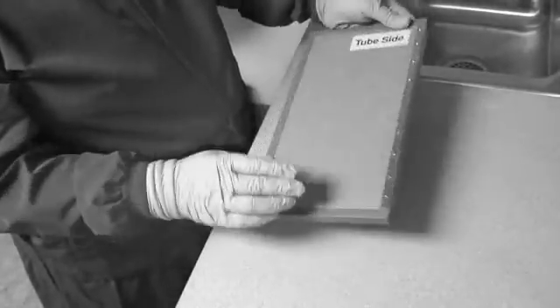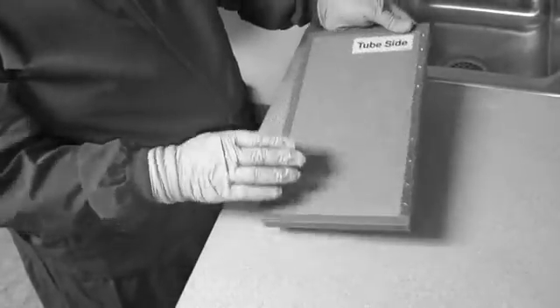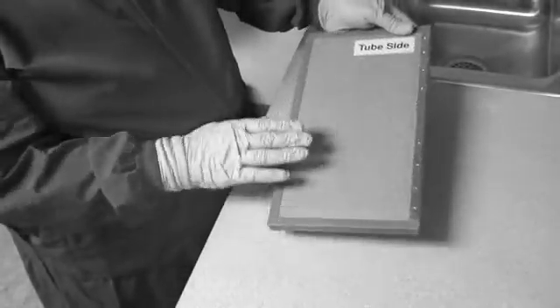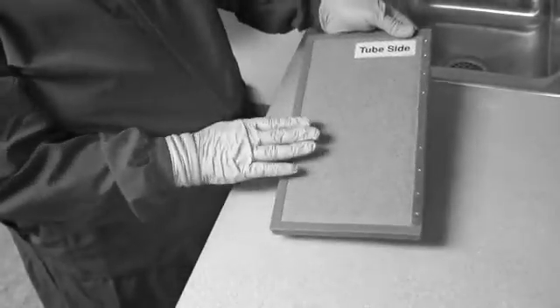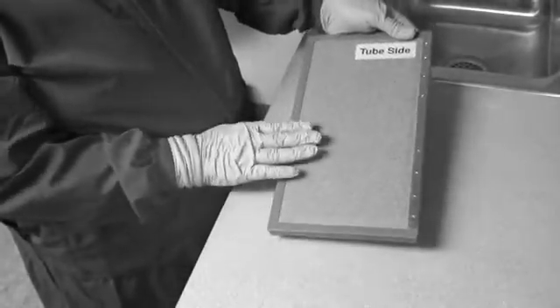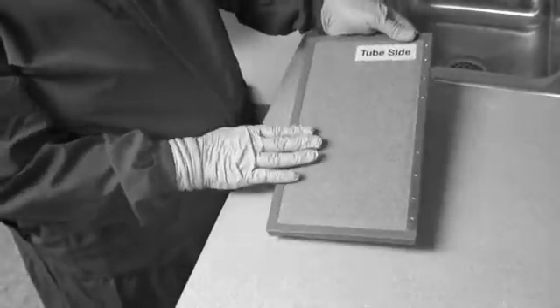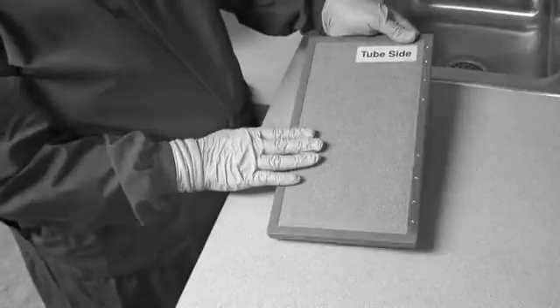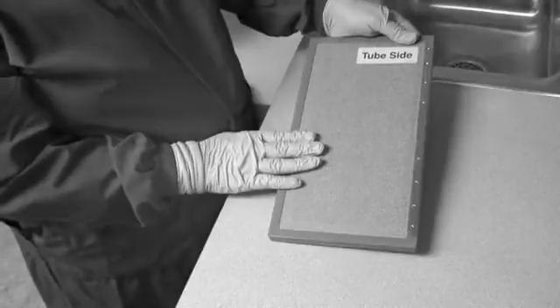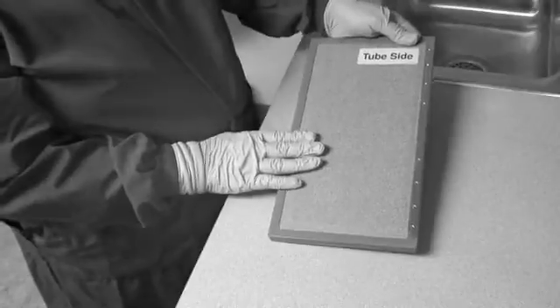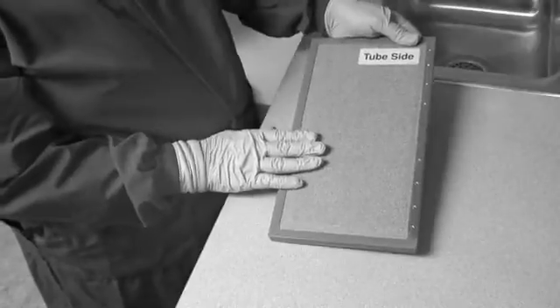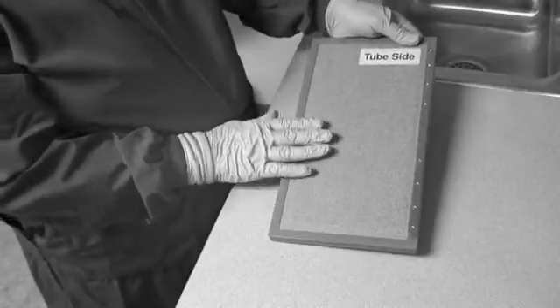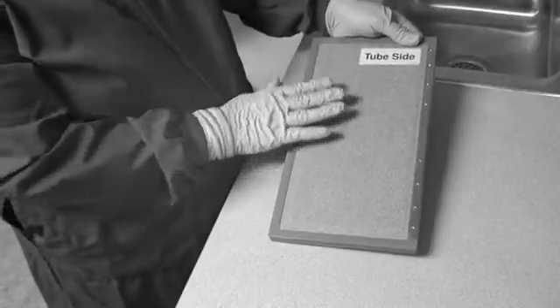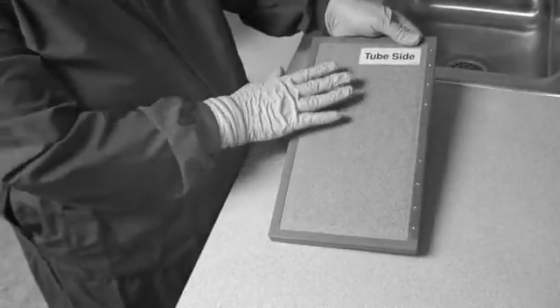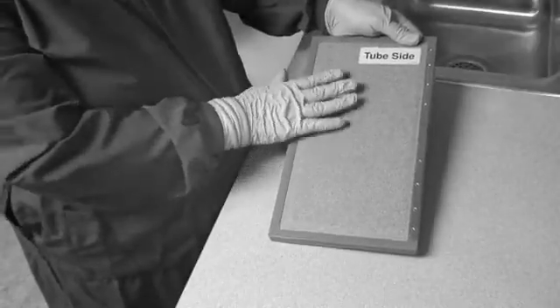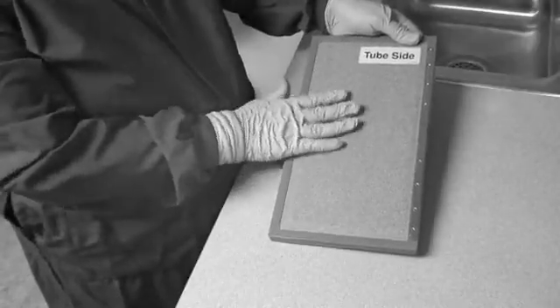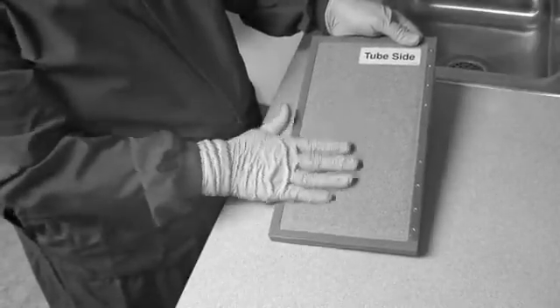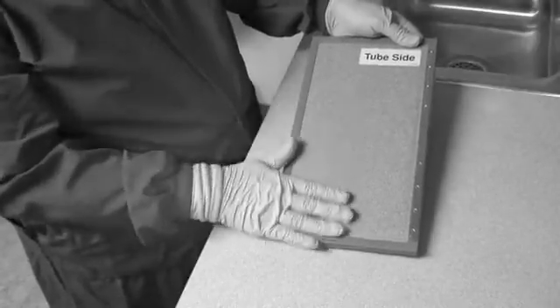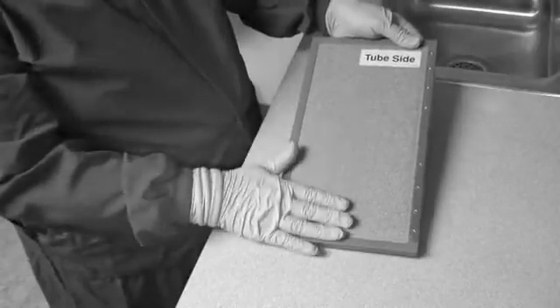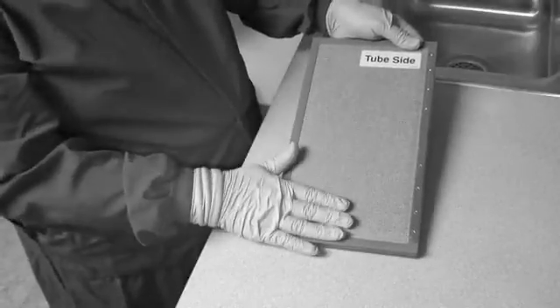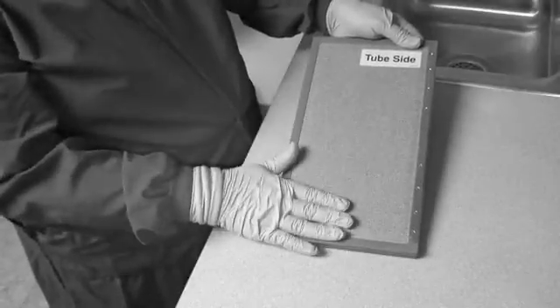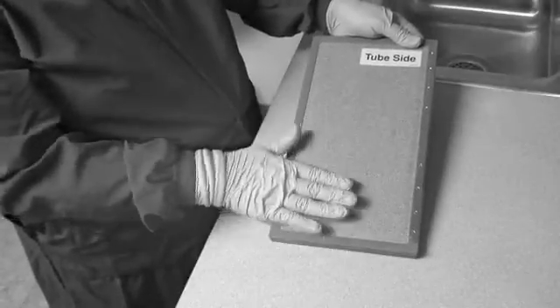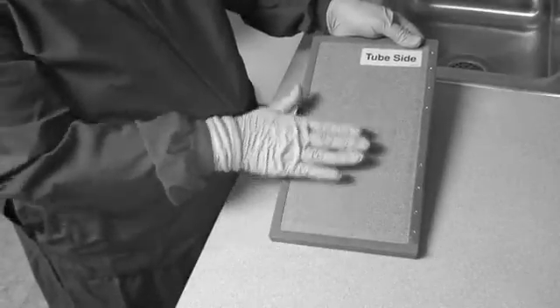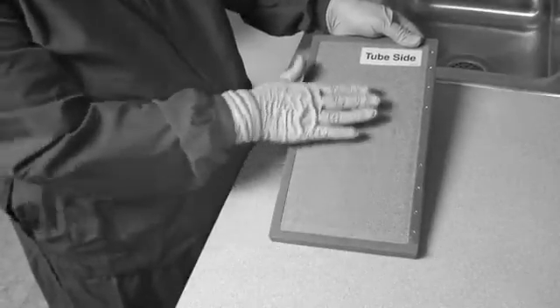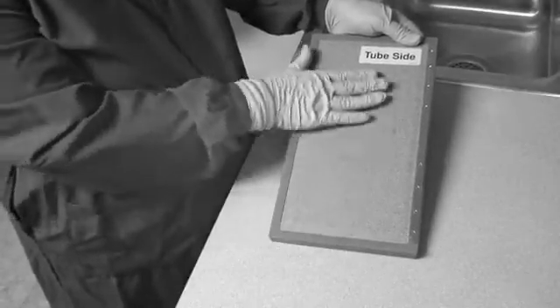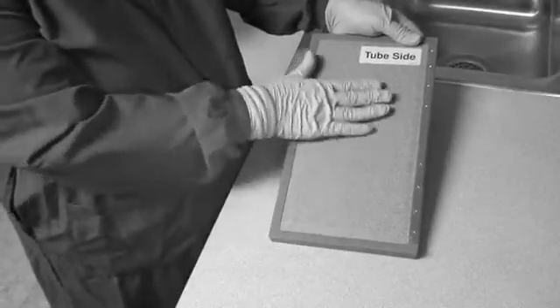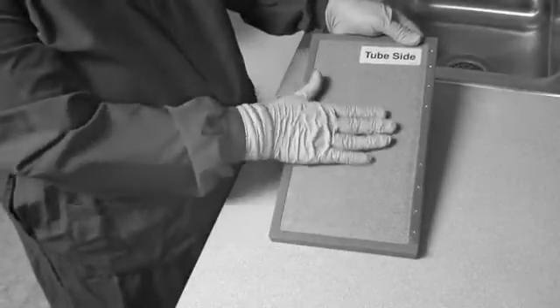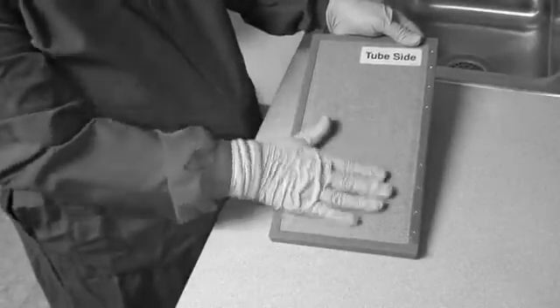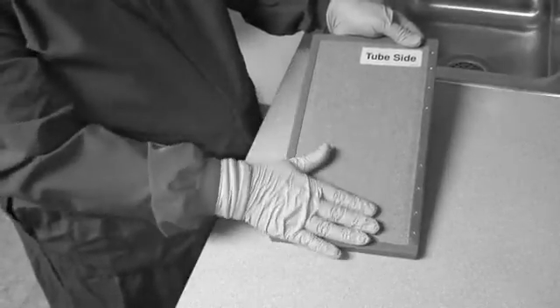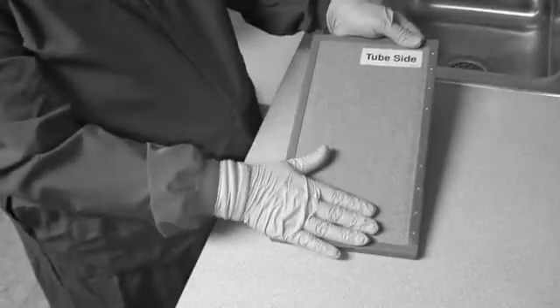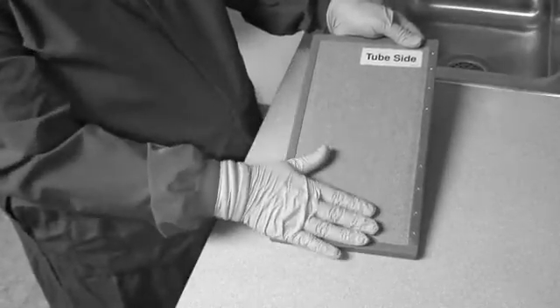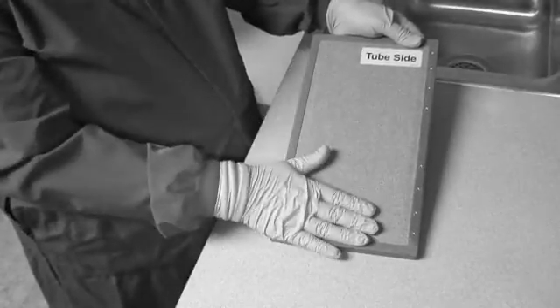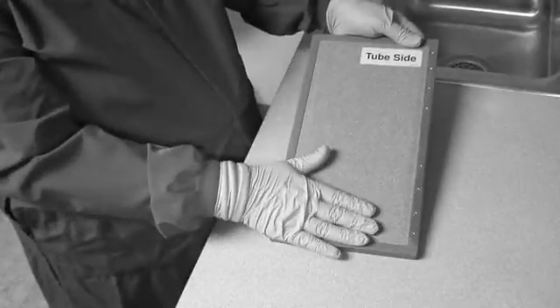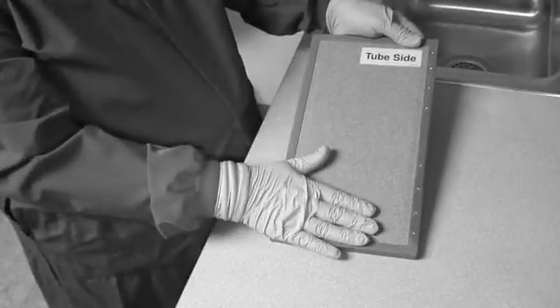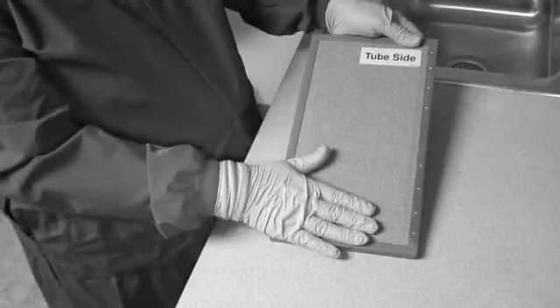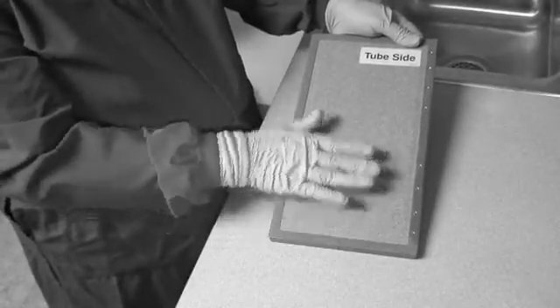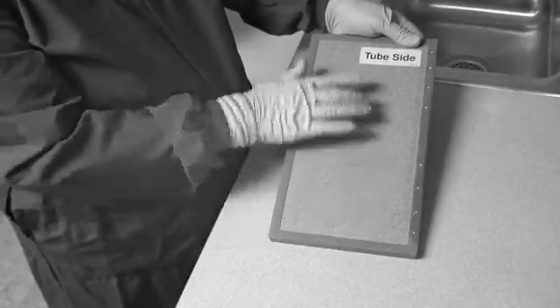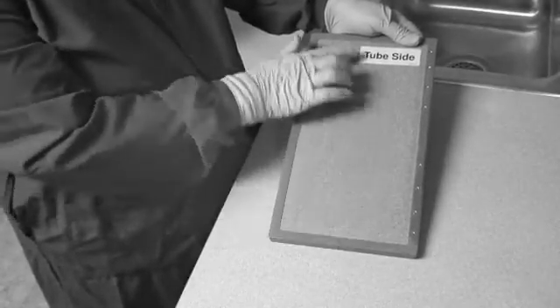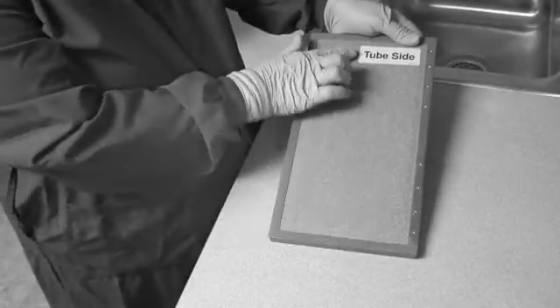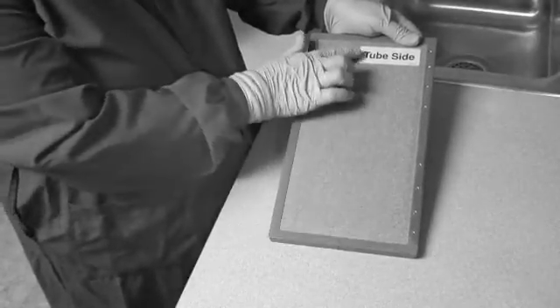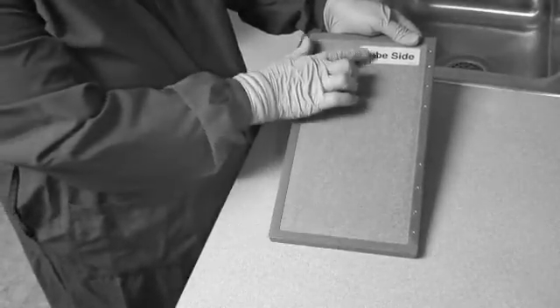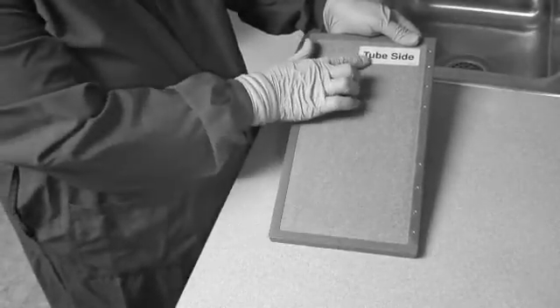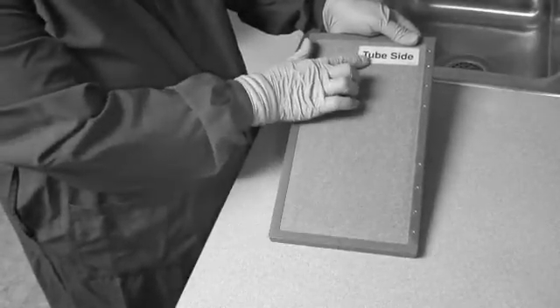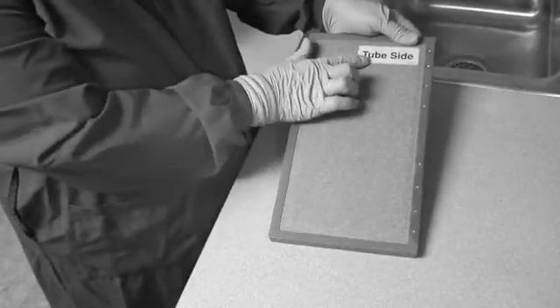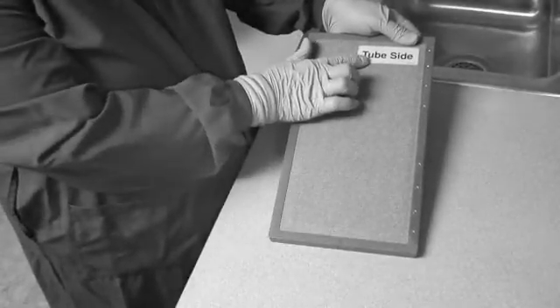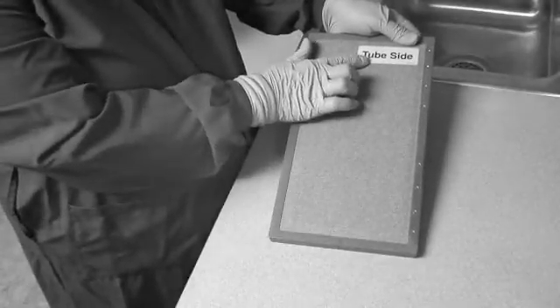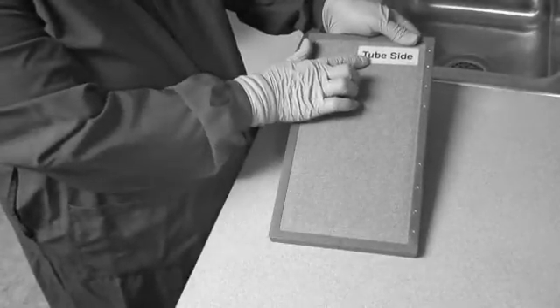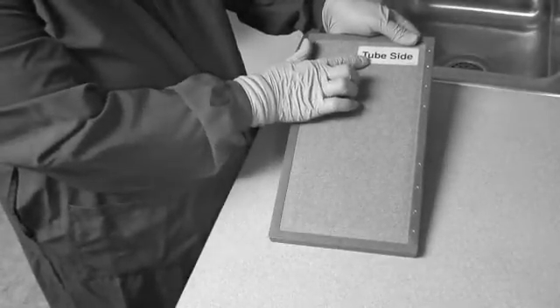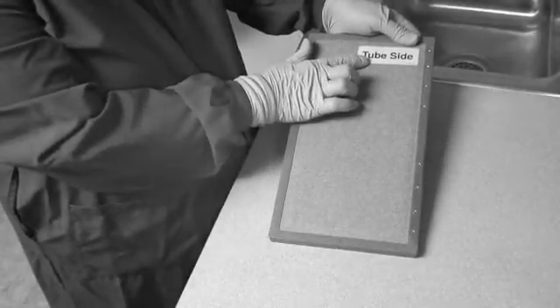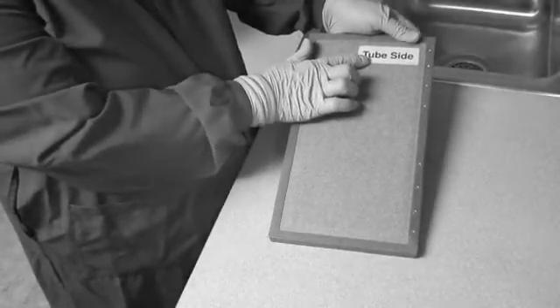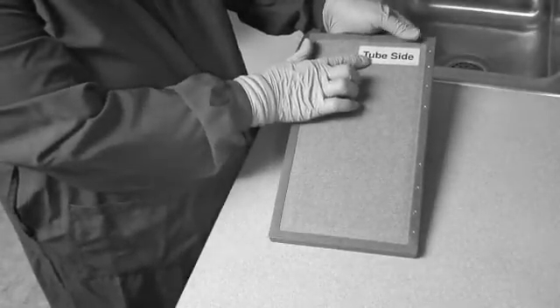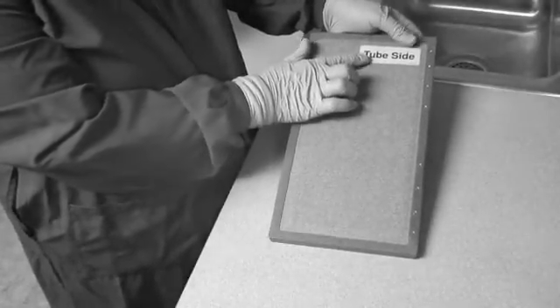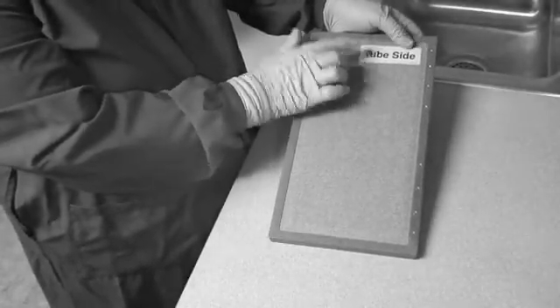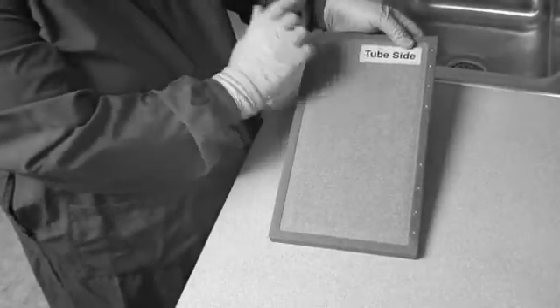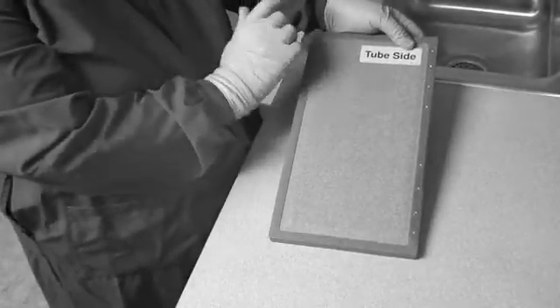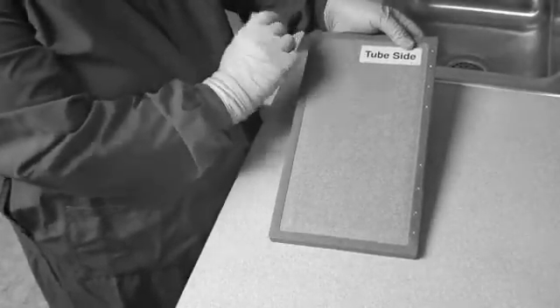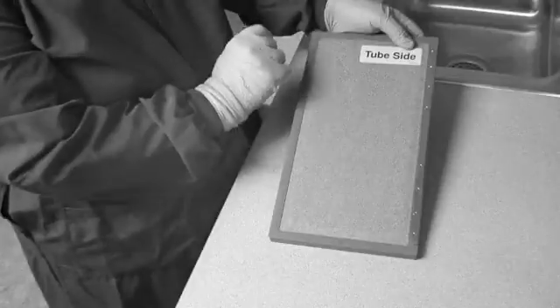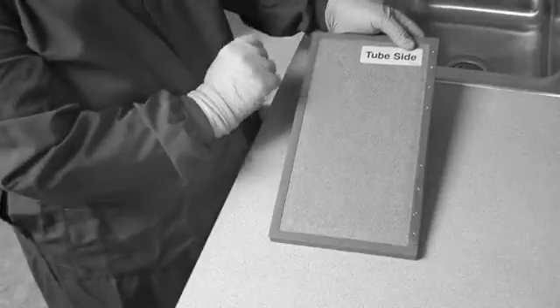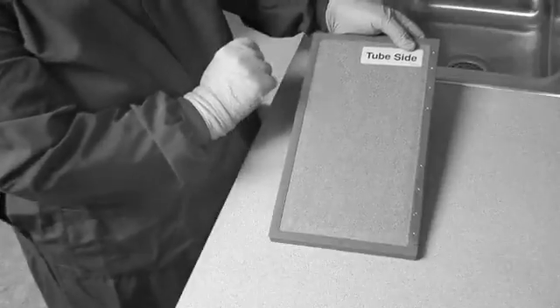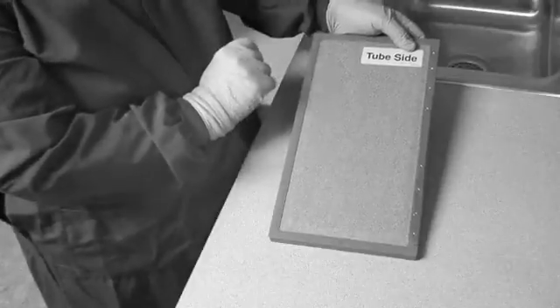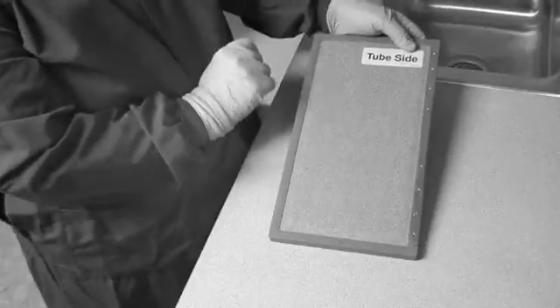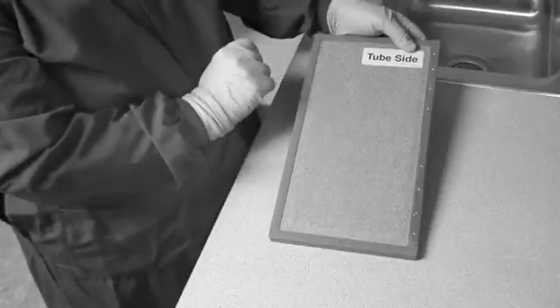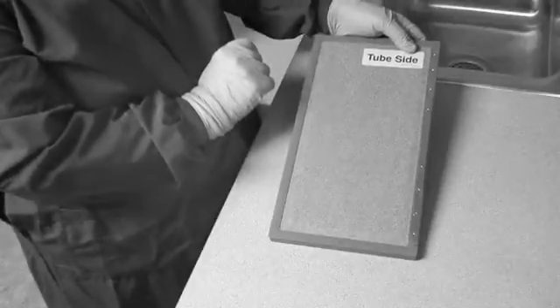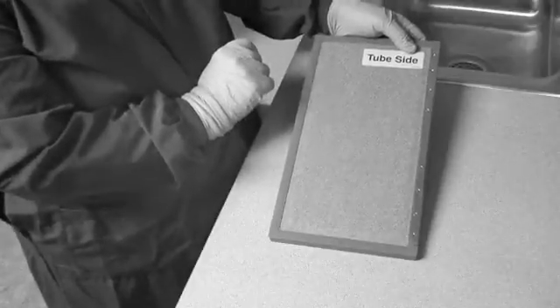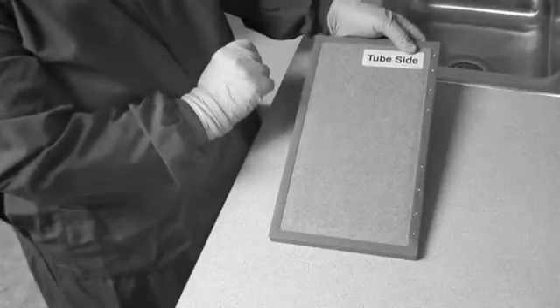The back side of the holder is gray and it says 'tube side,' so that's how we're going to put it onto the machine.